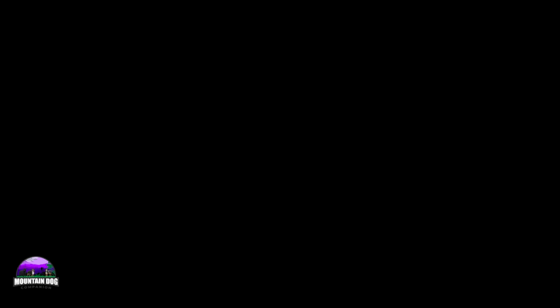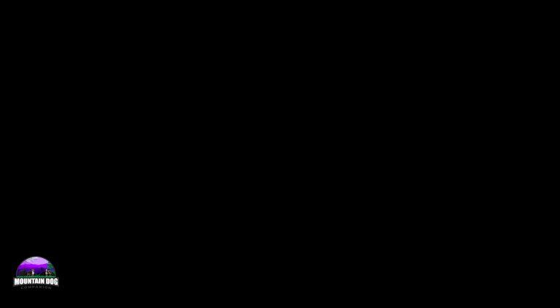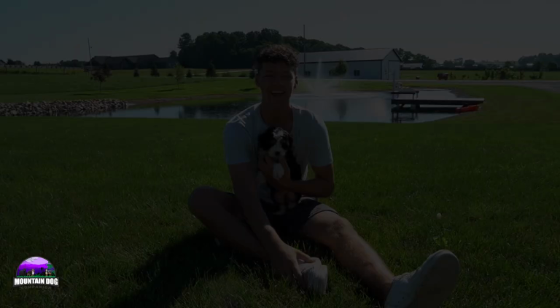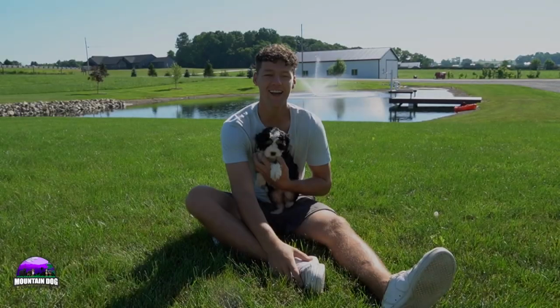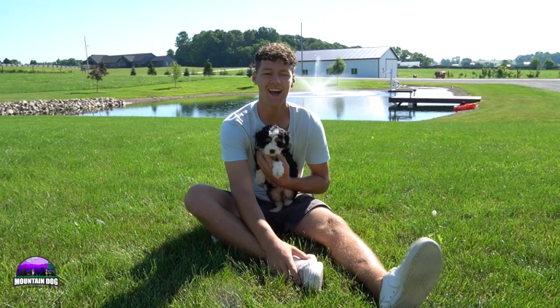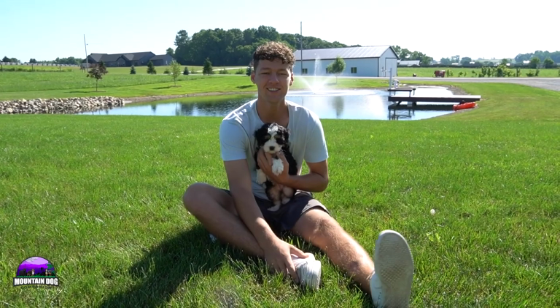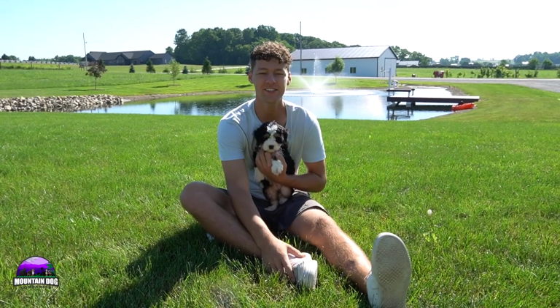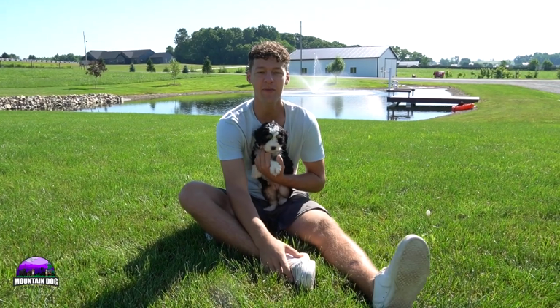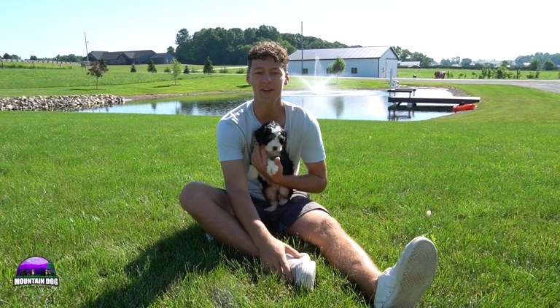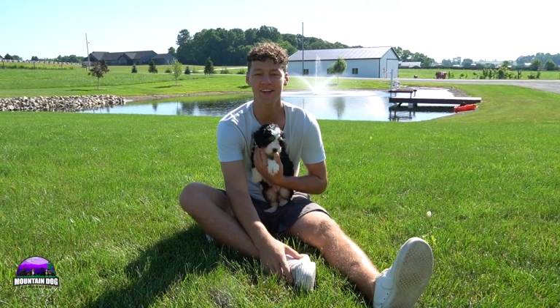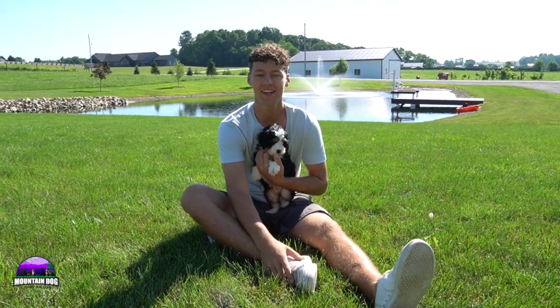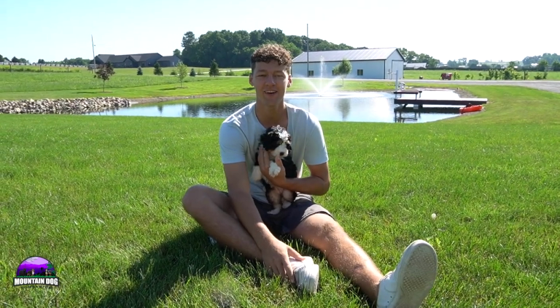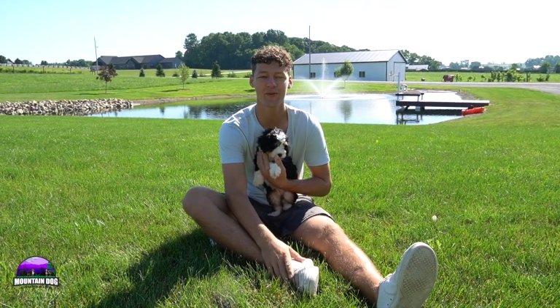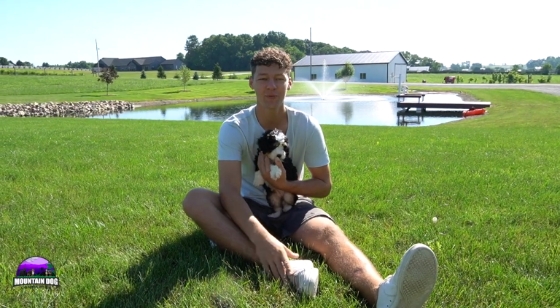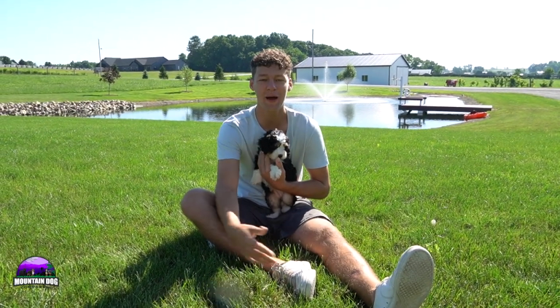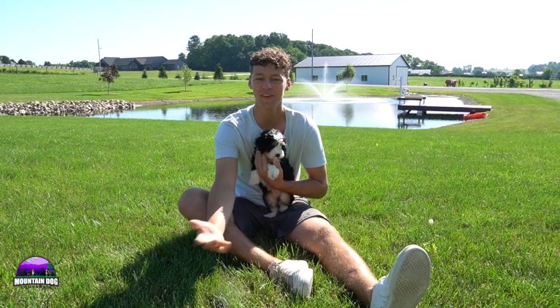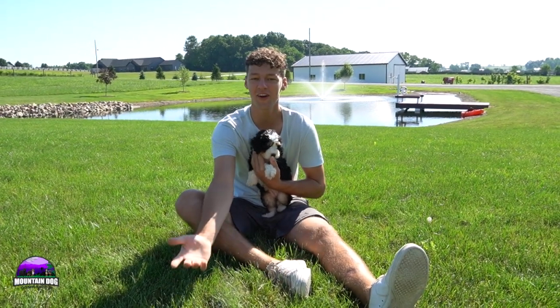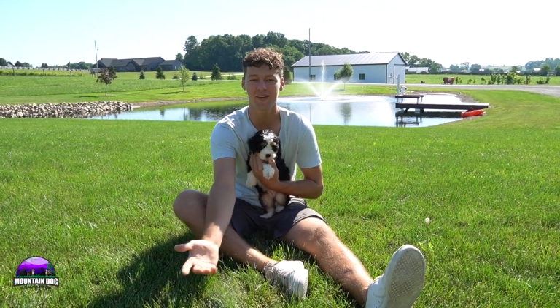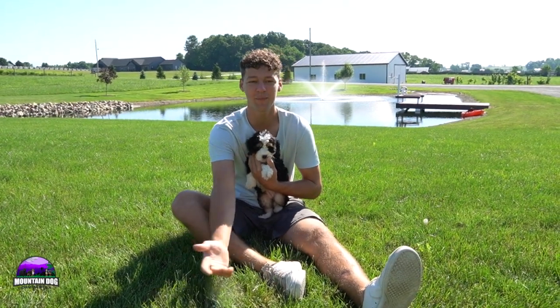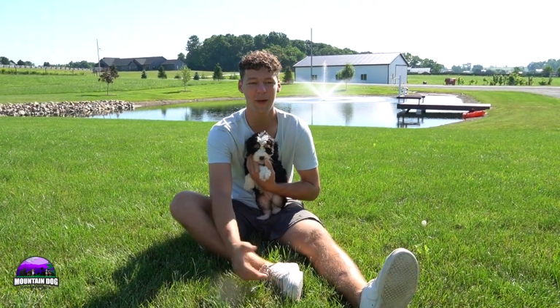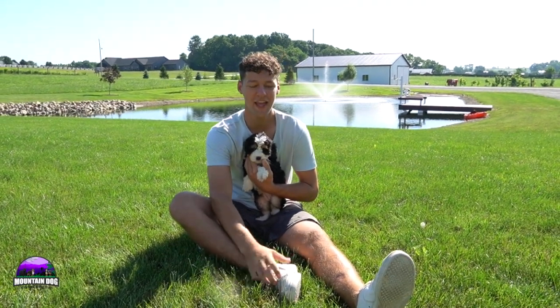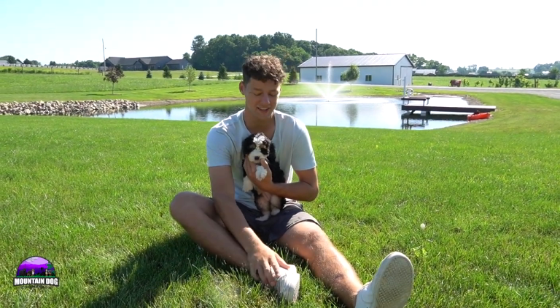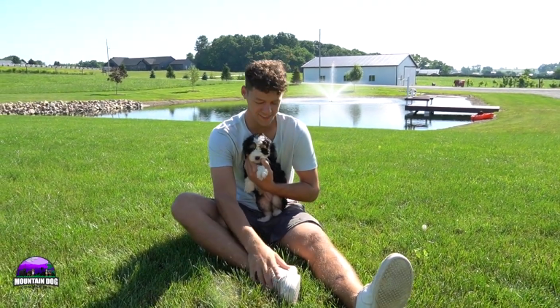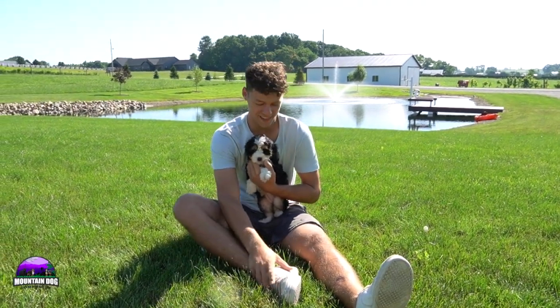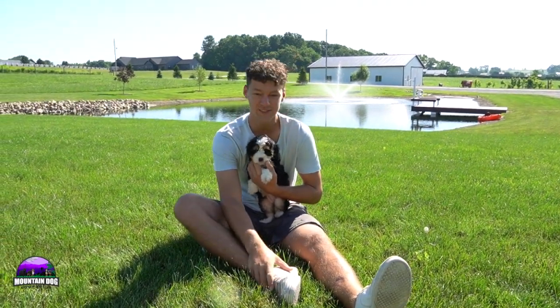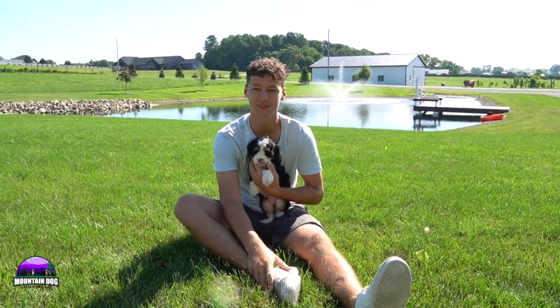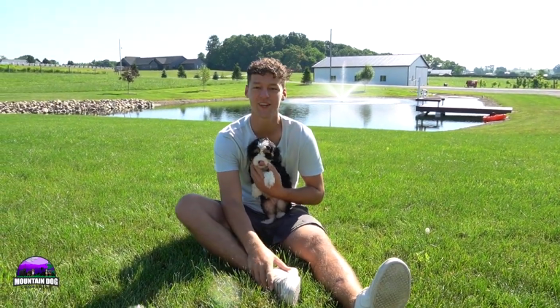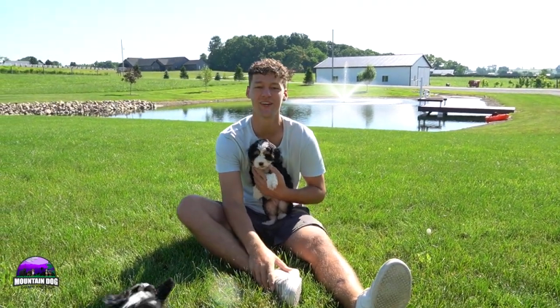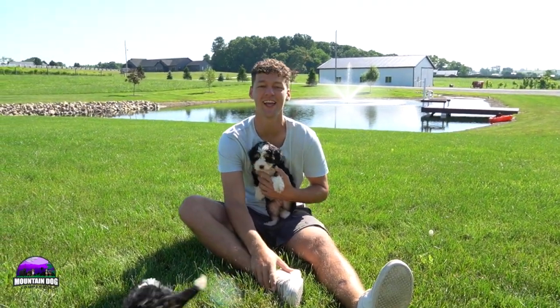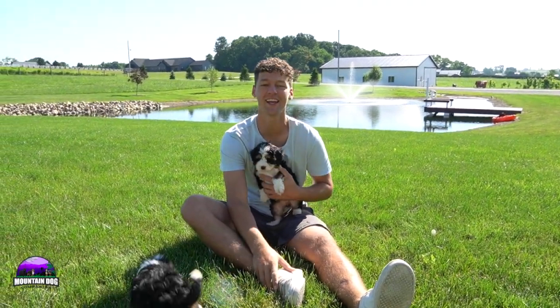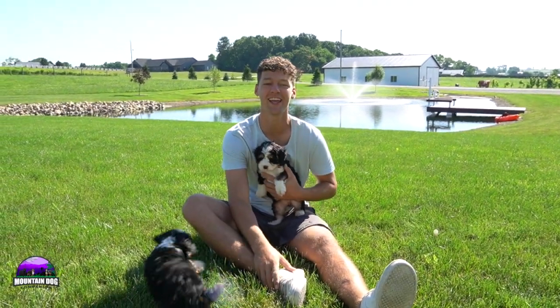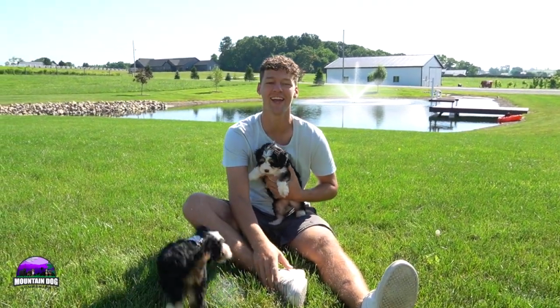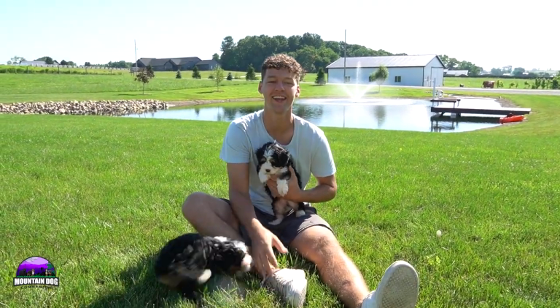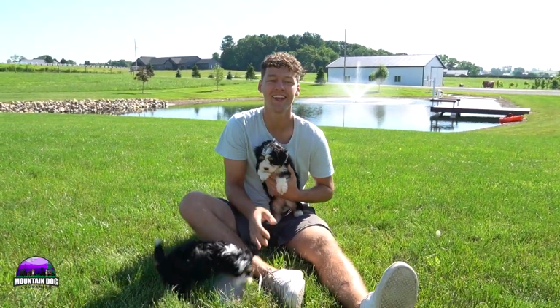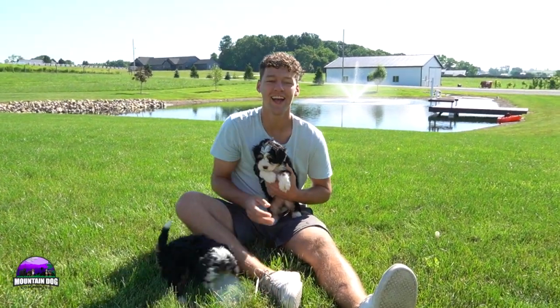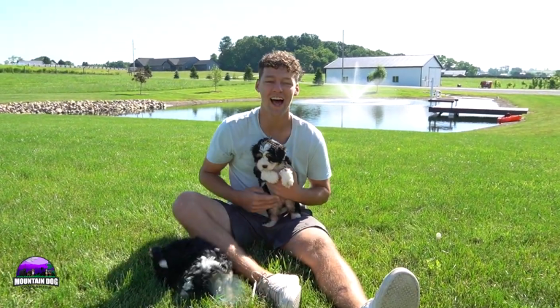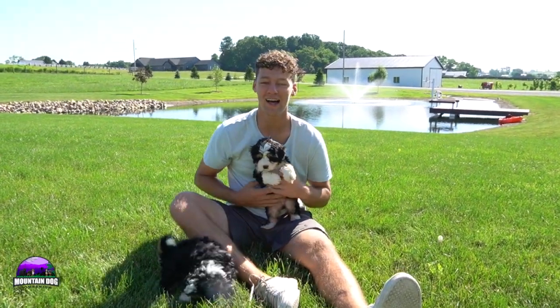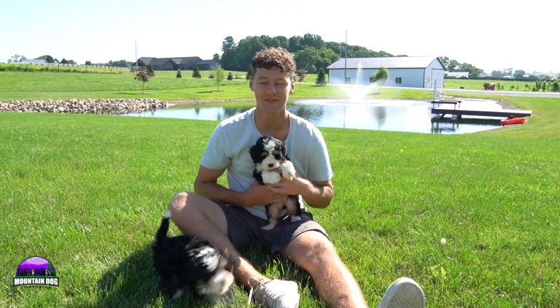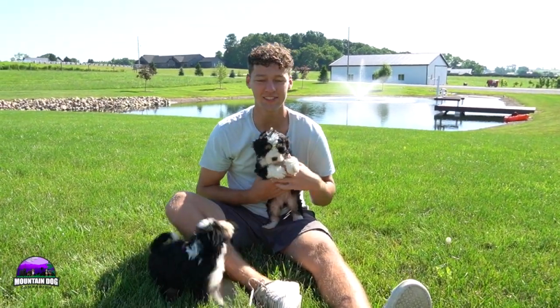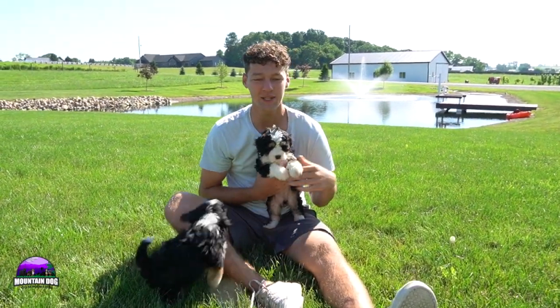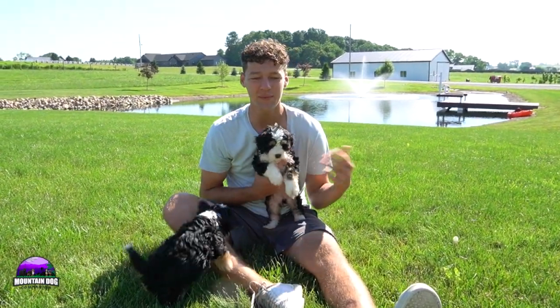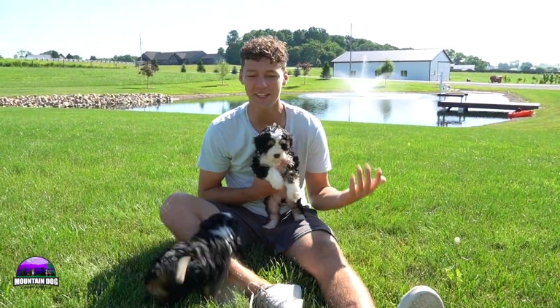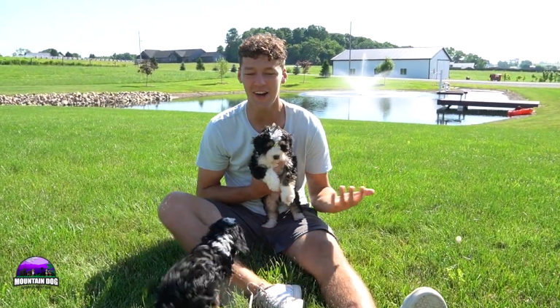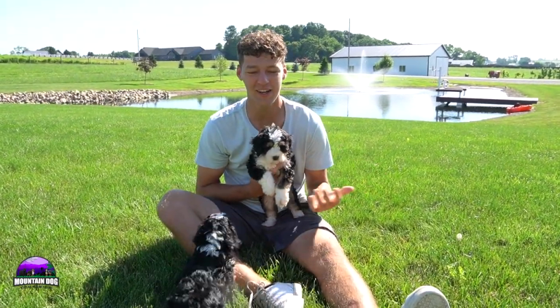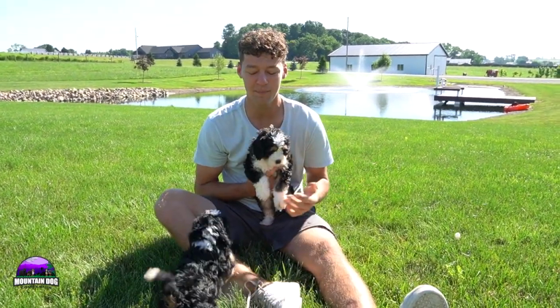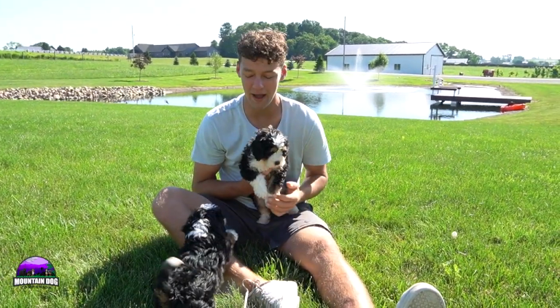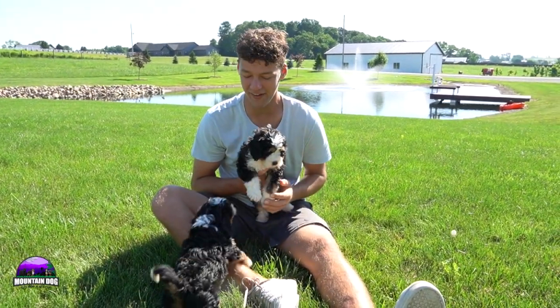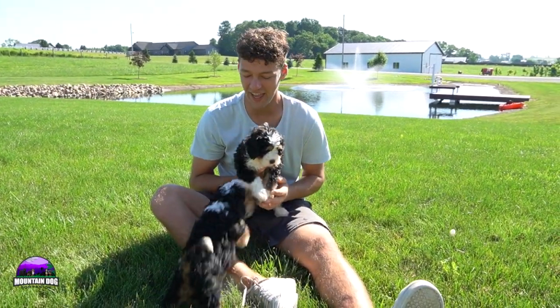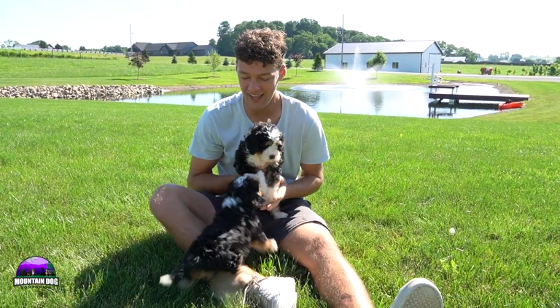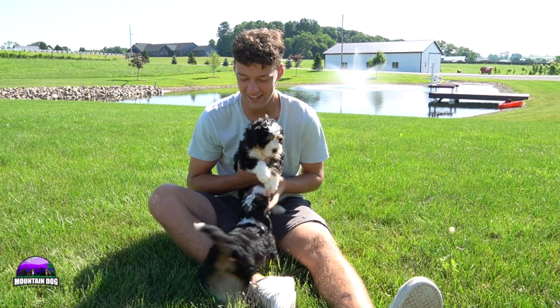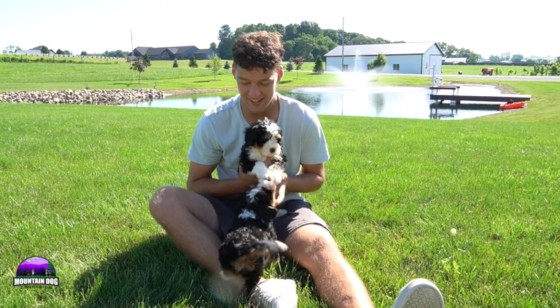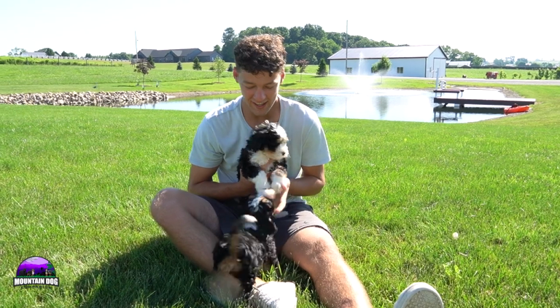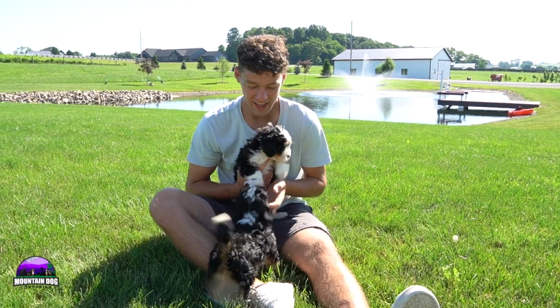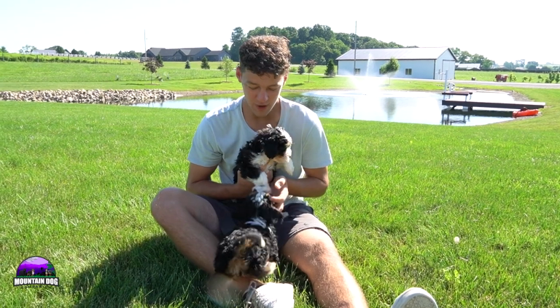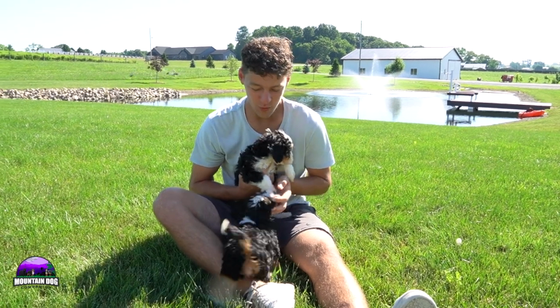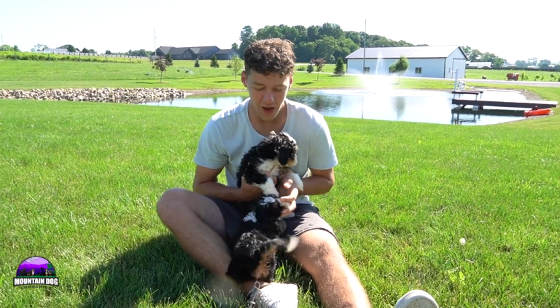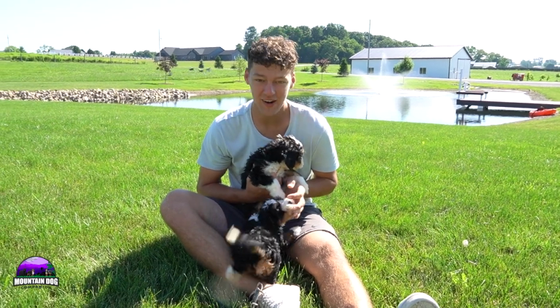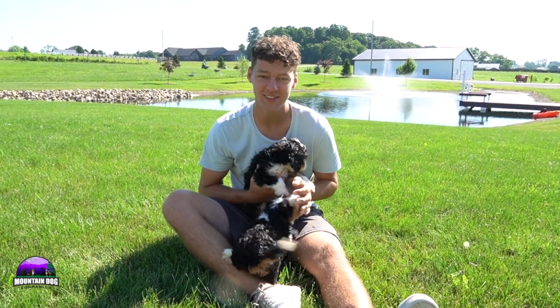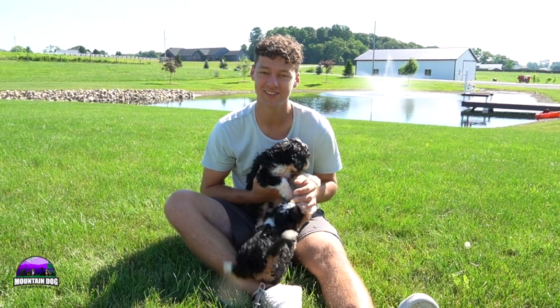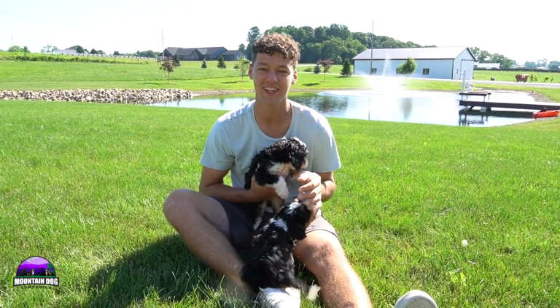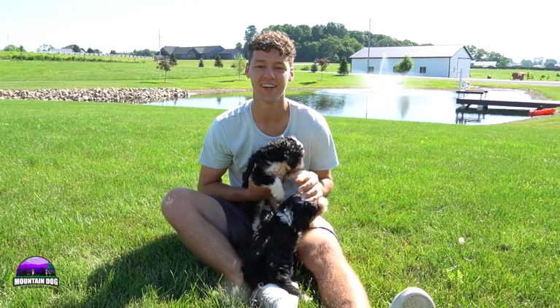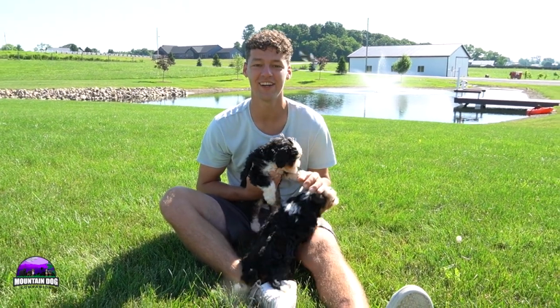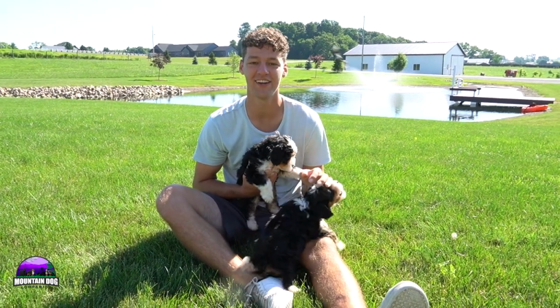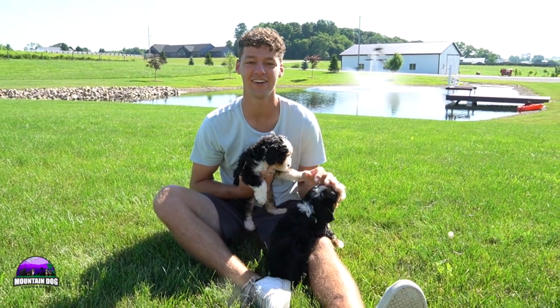Hey guys, Jay Miller here with Mountain Dog Companion. Thanks for tuning in again. I'm just going to be talking about Katie and Ronald's litter here.